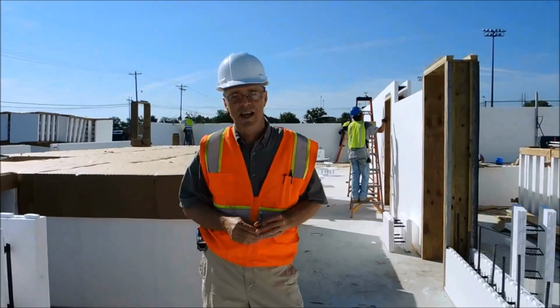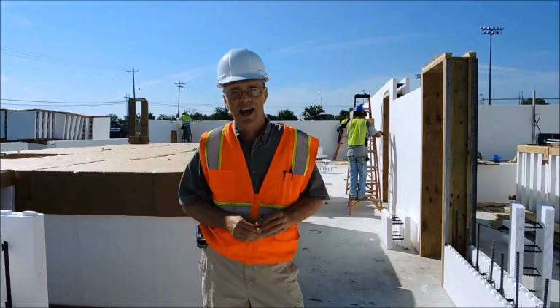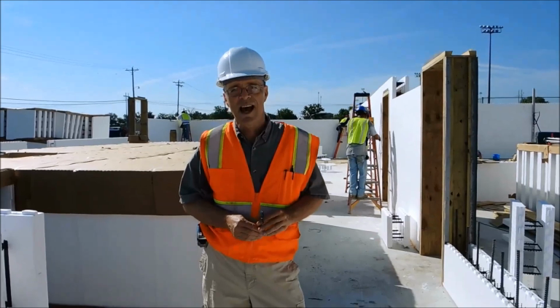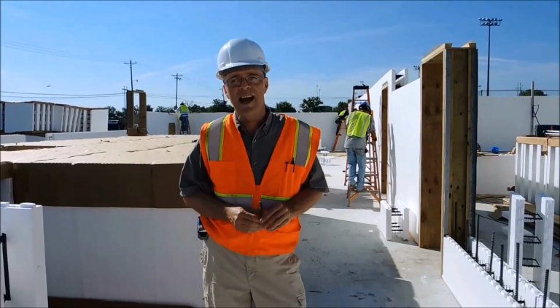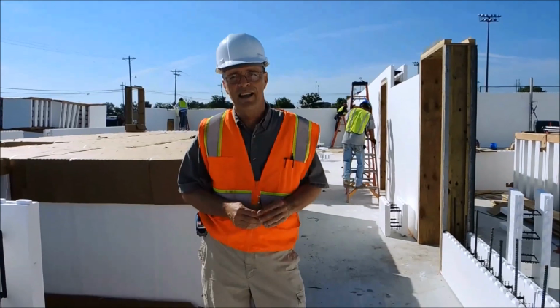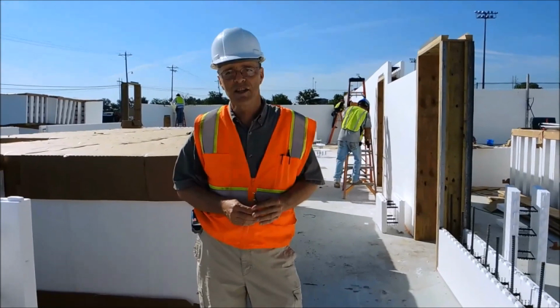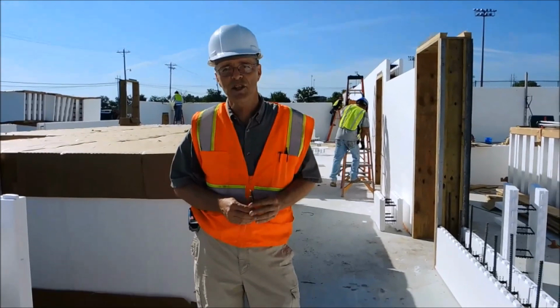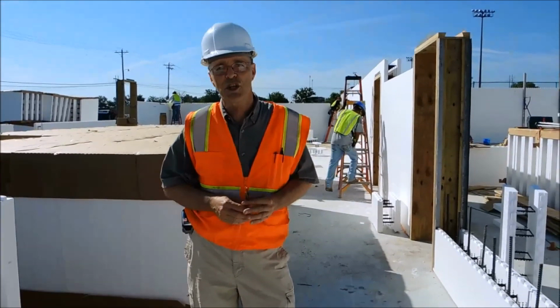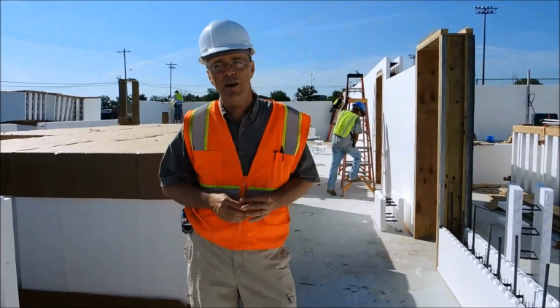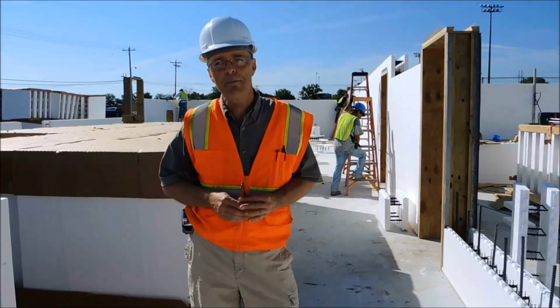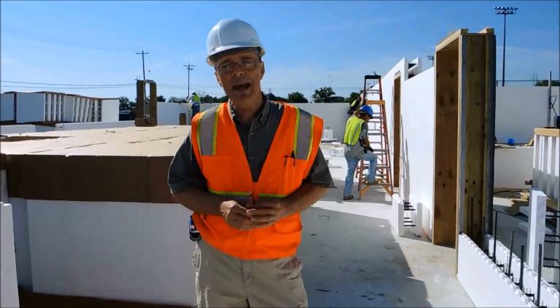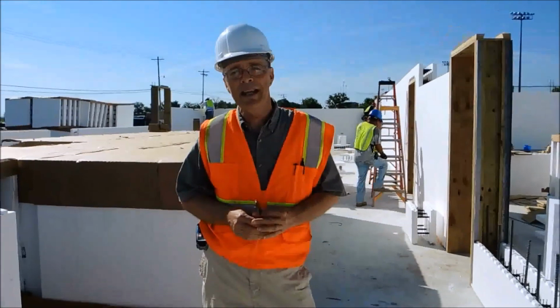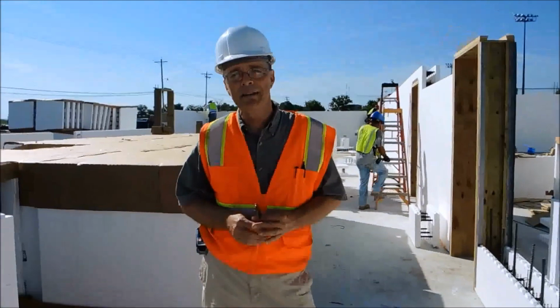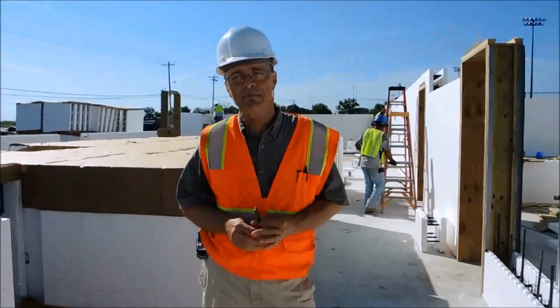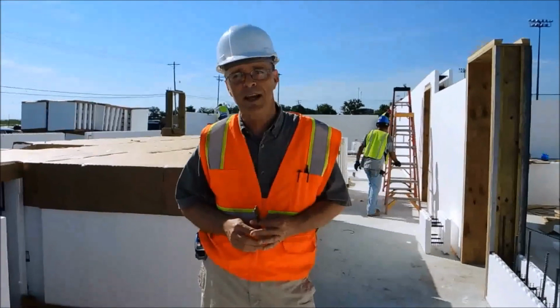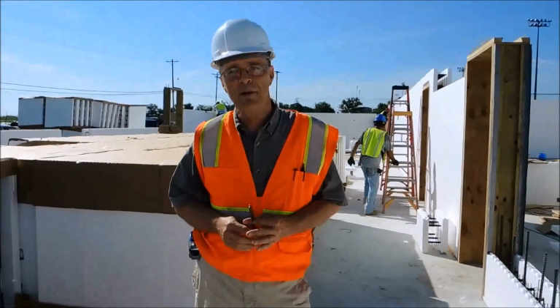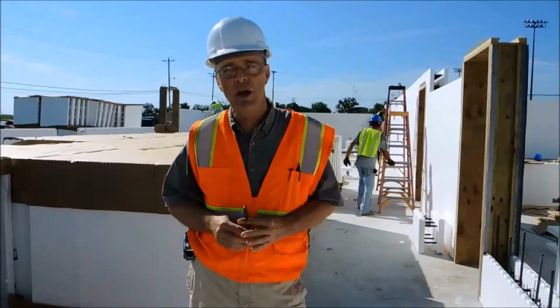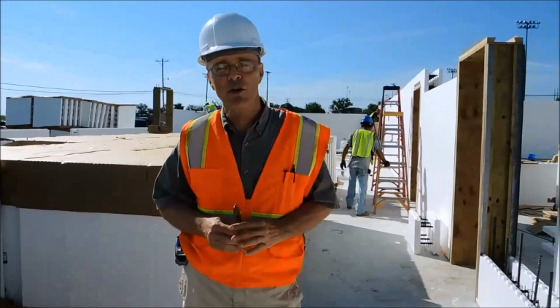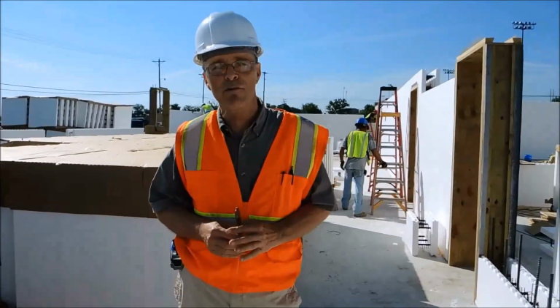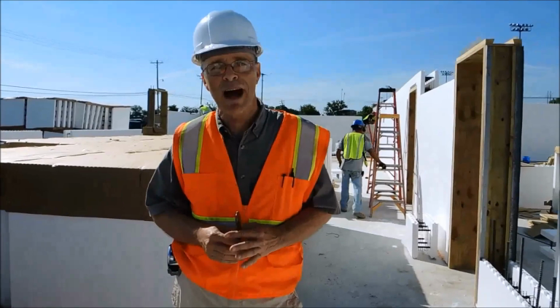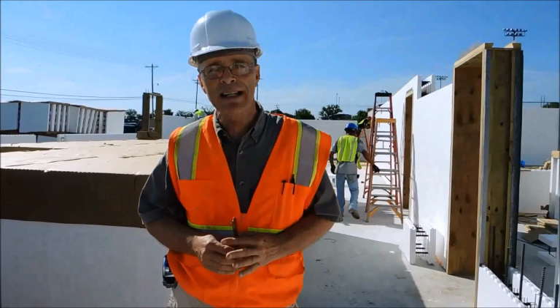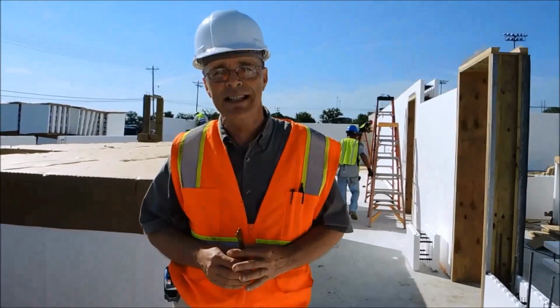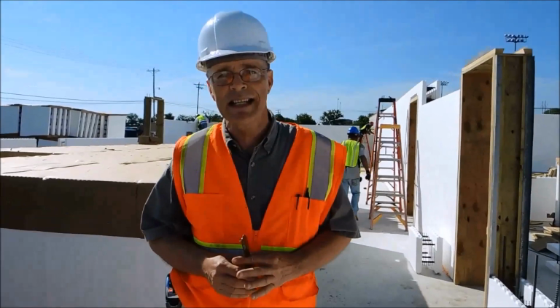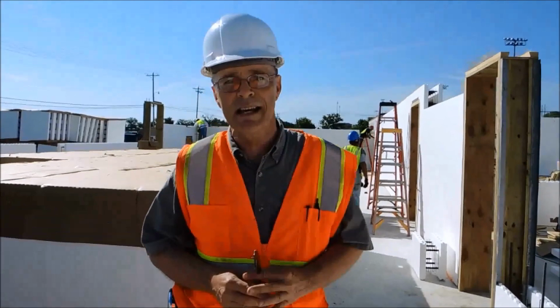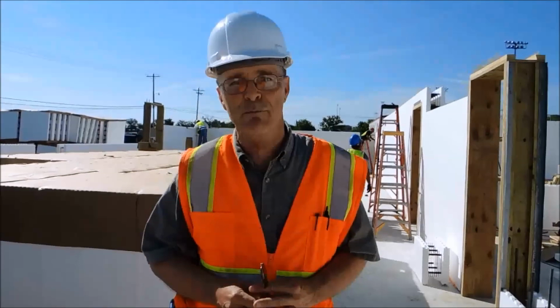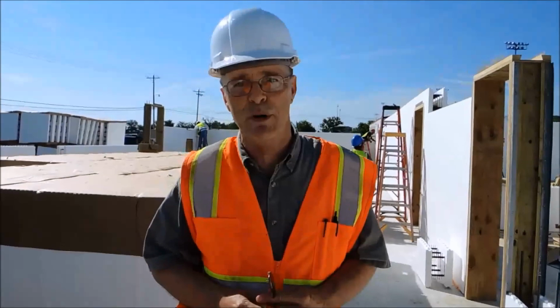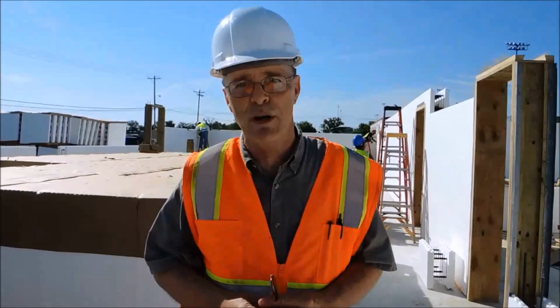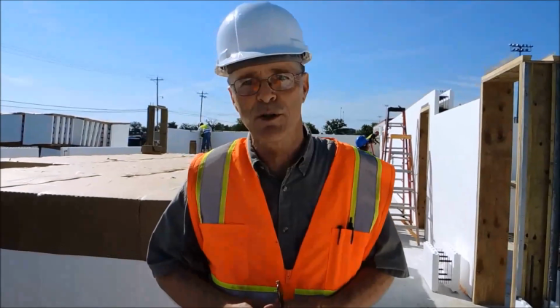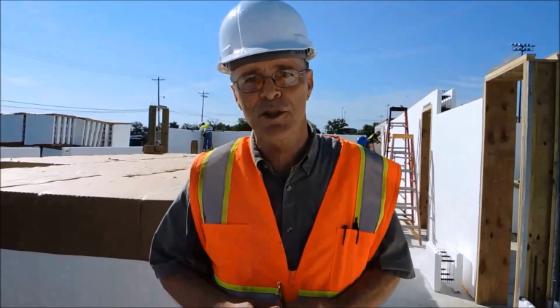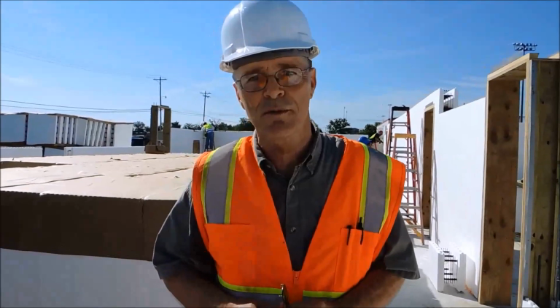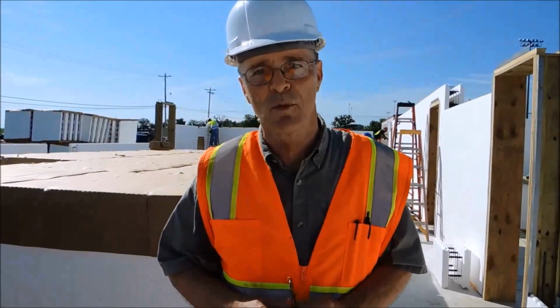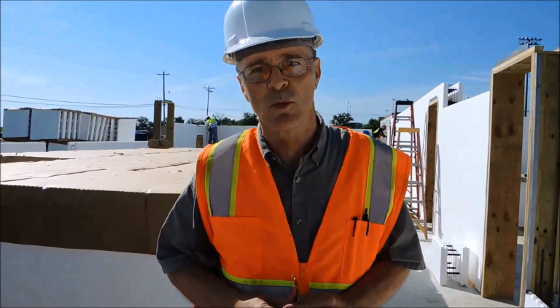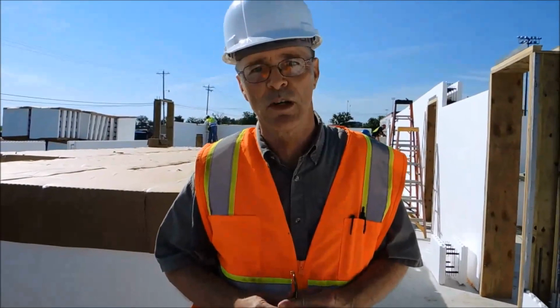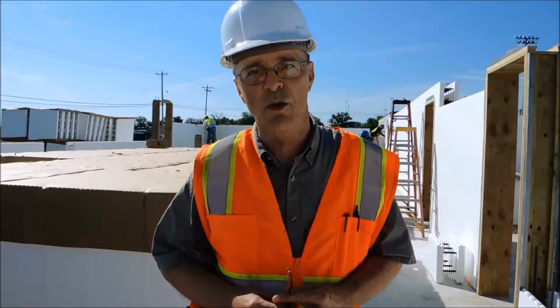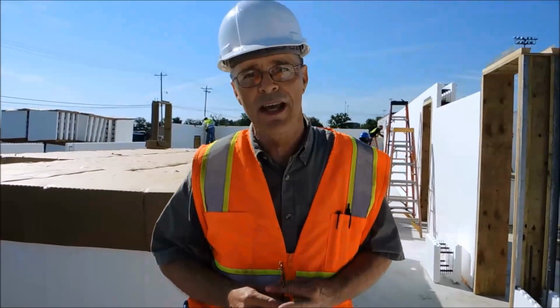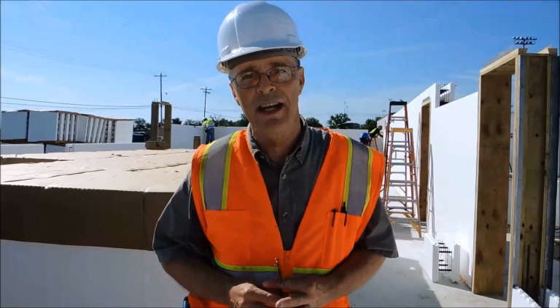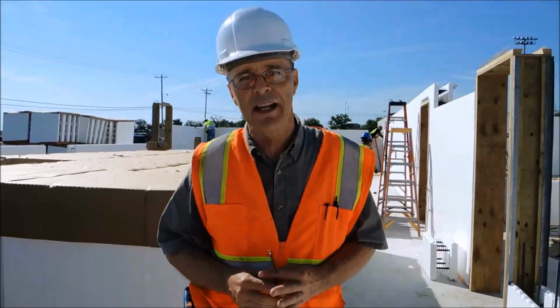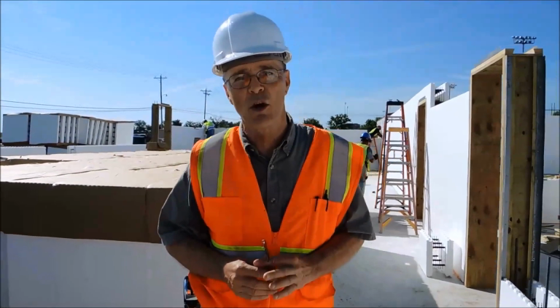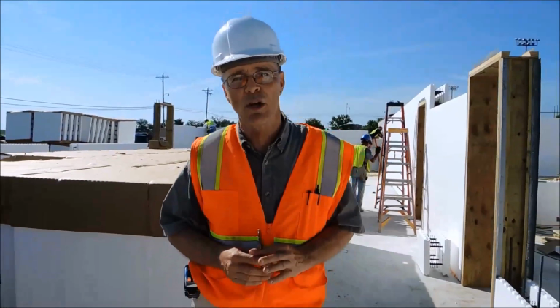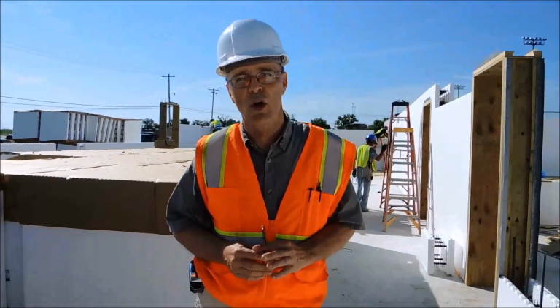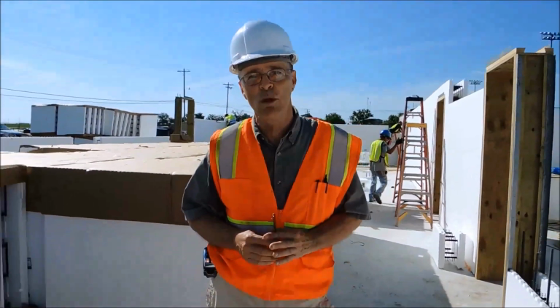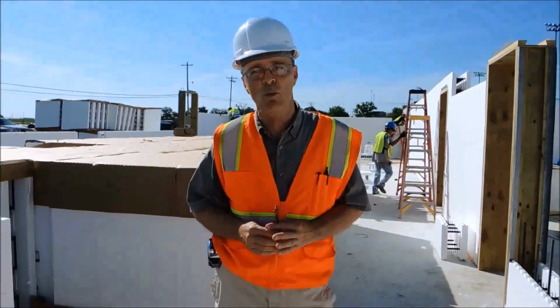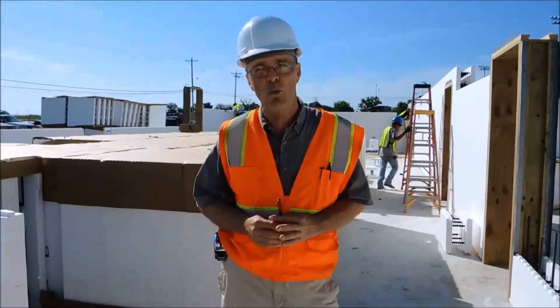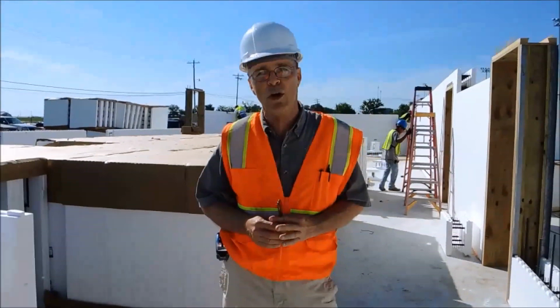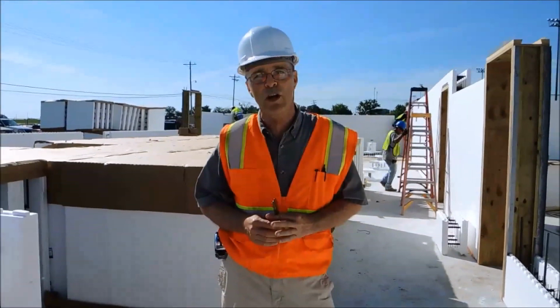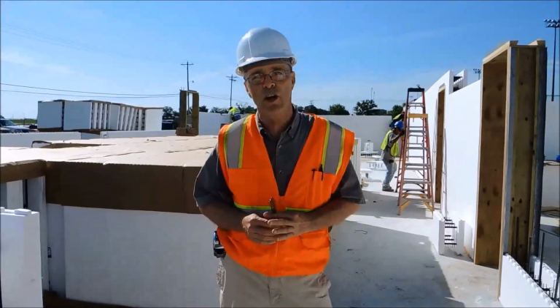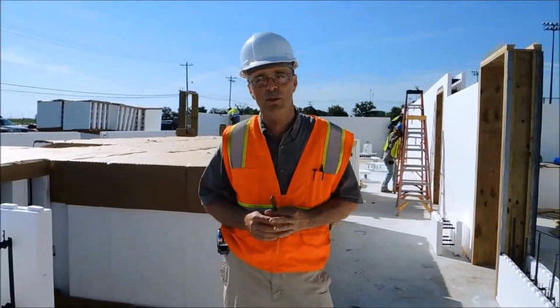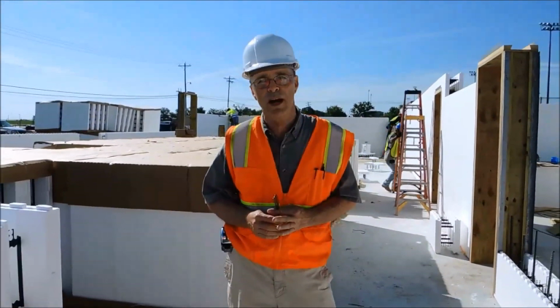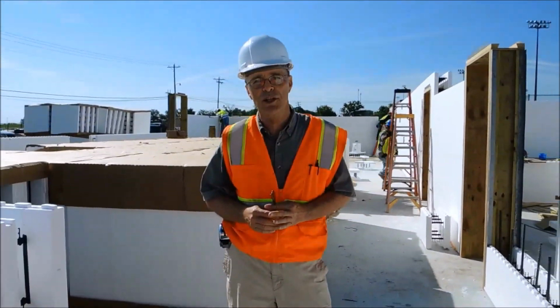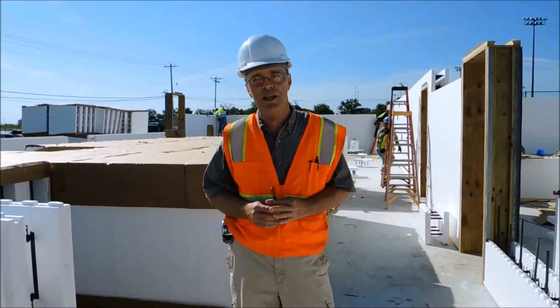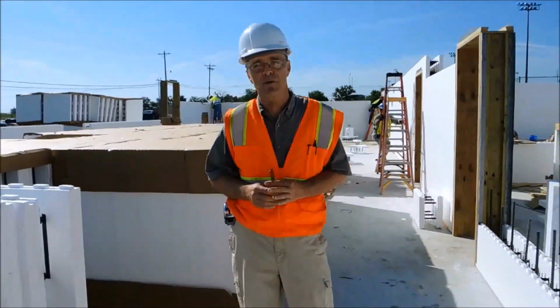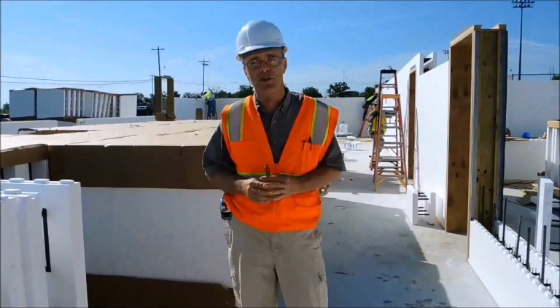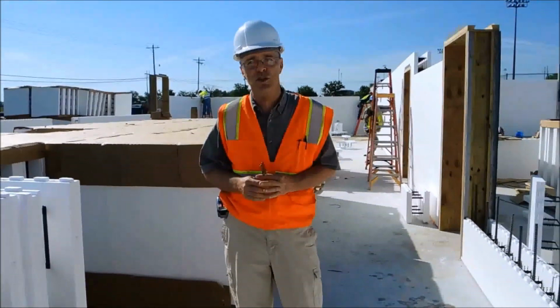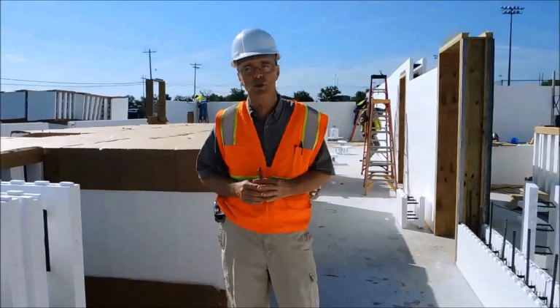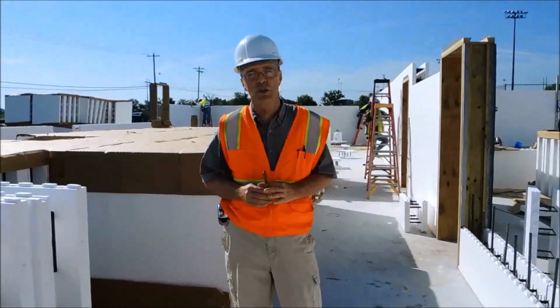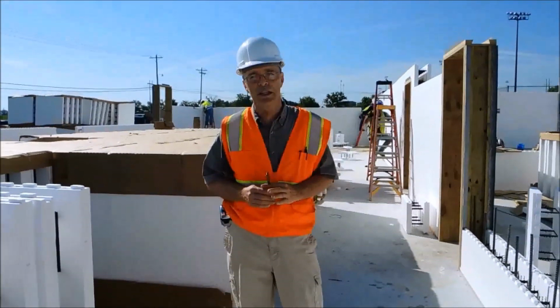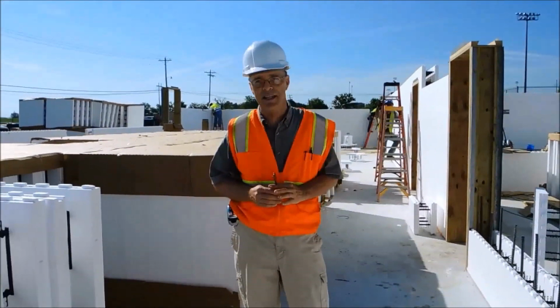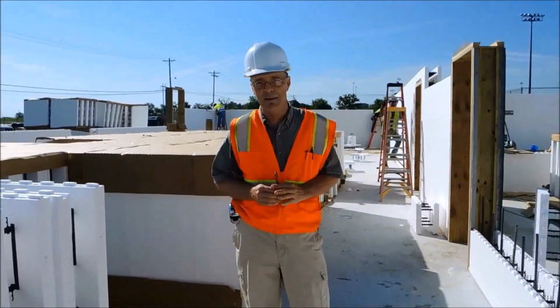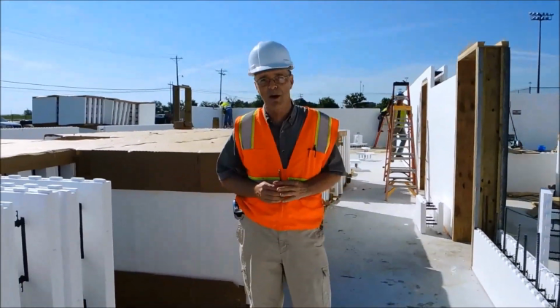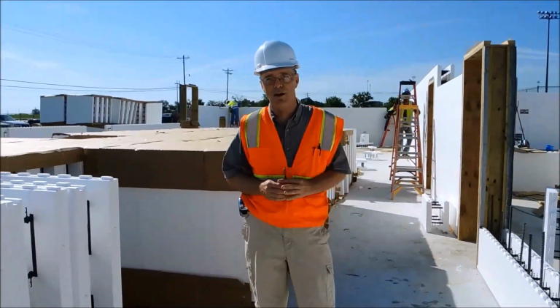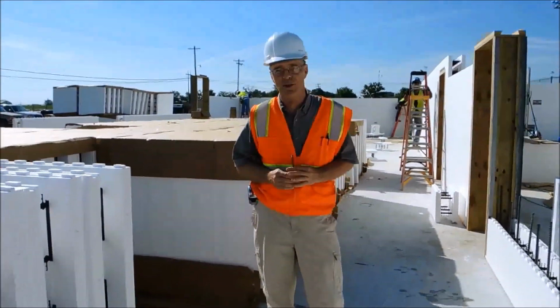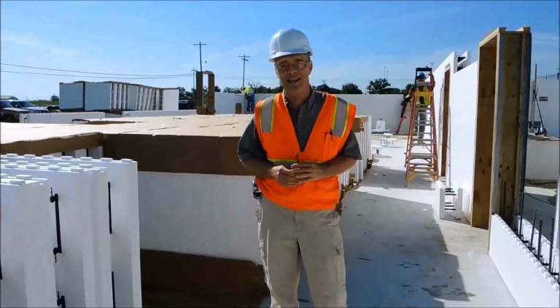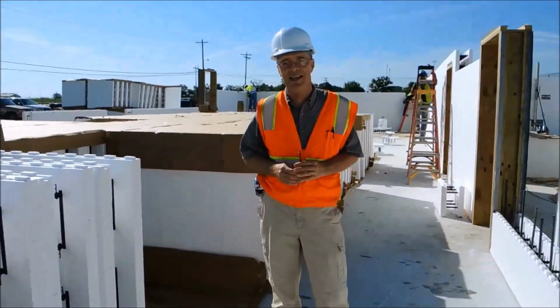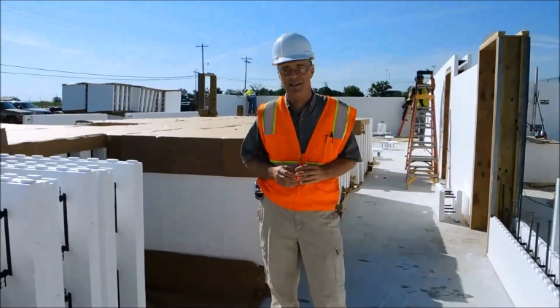Hi, this is Jerry Patey. I'm the owner of ICF Pros. We're located in Oklahoma, and we're working on a project for a school in San Marcos, Texas.